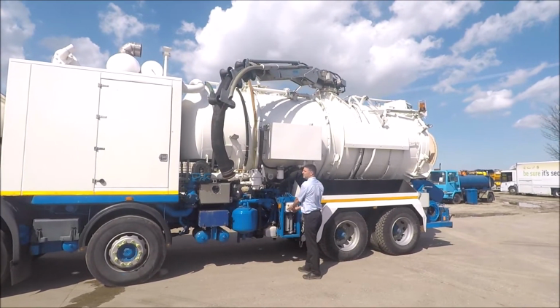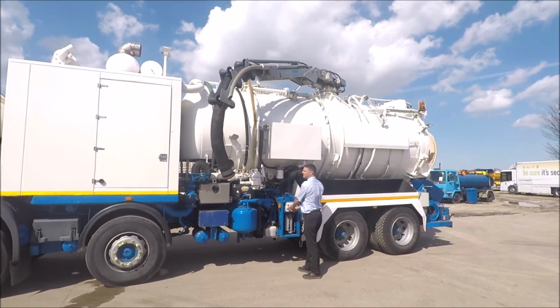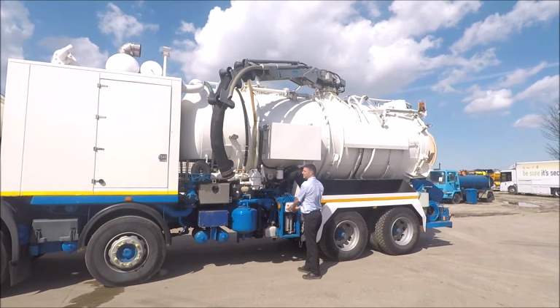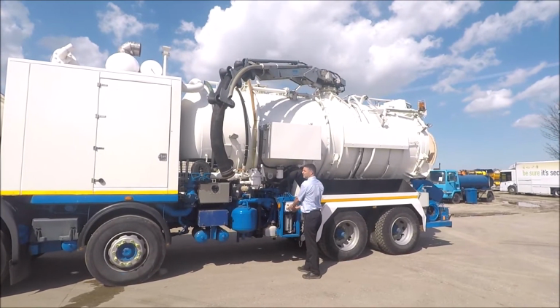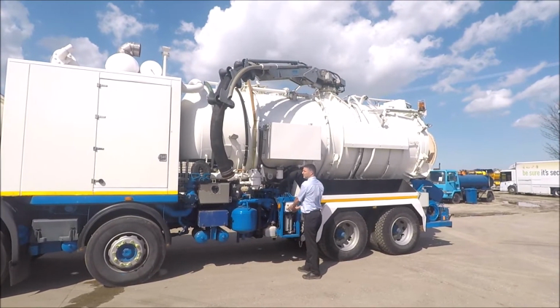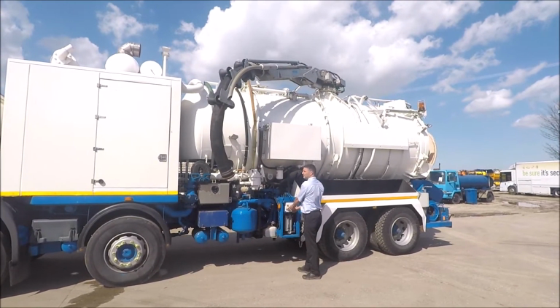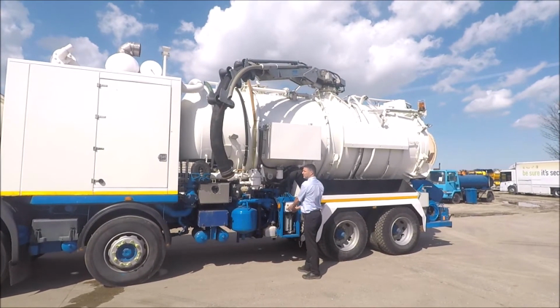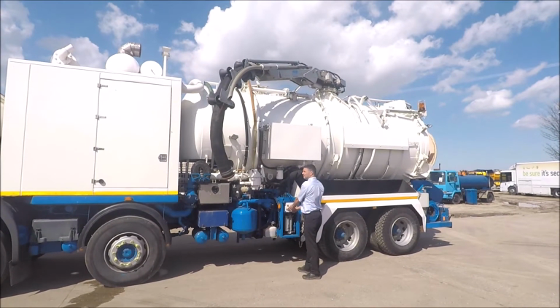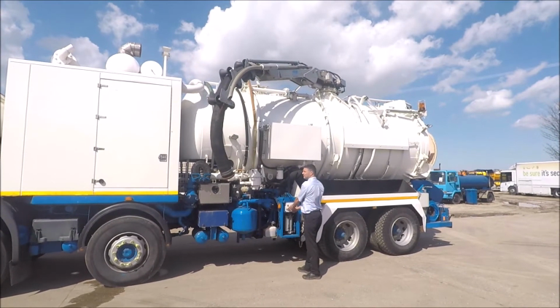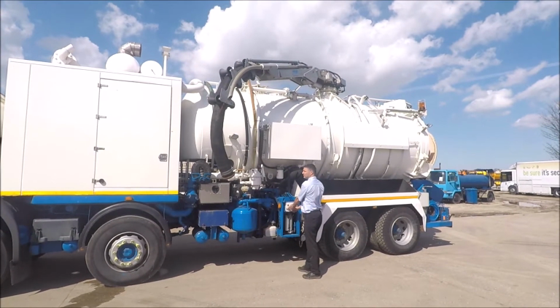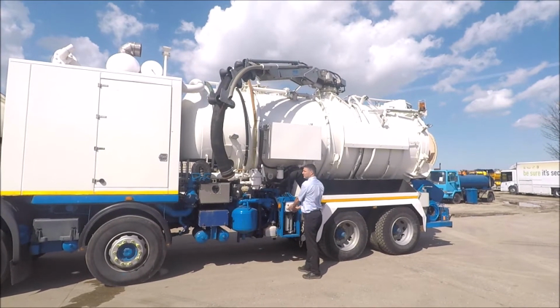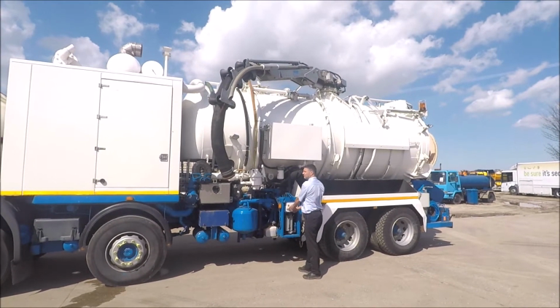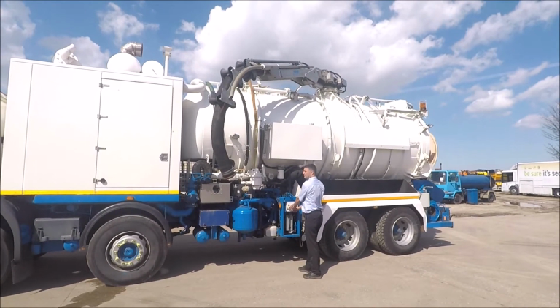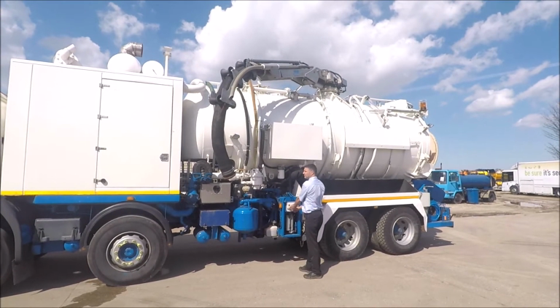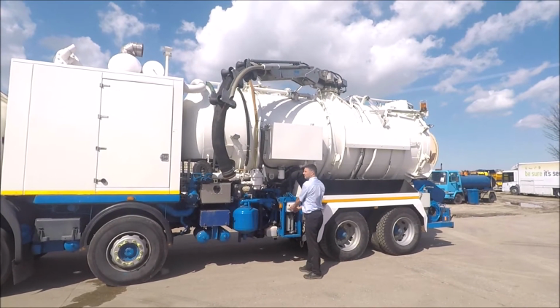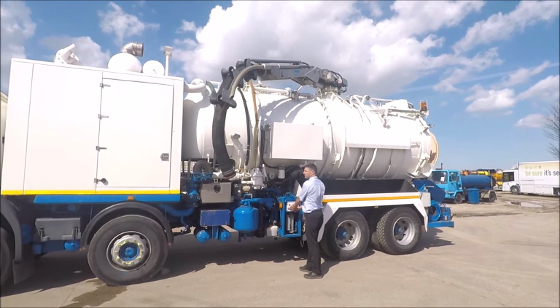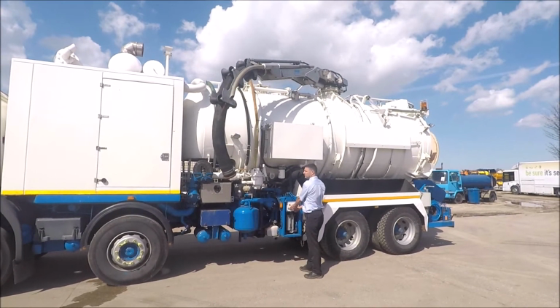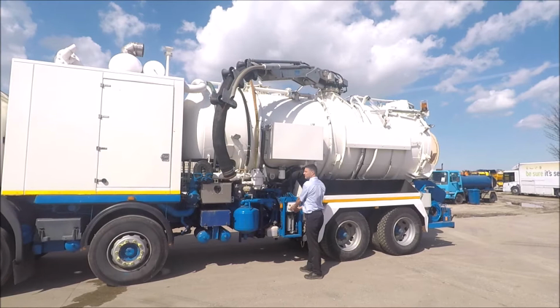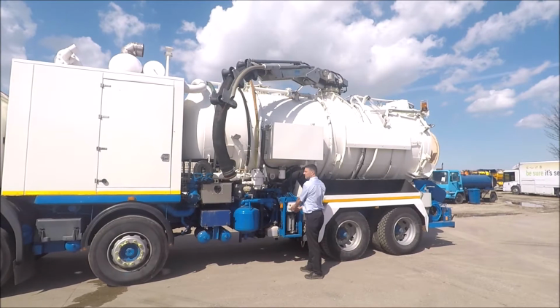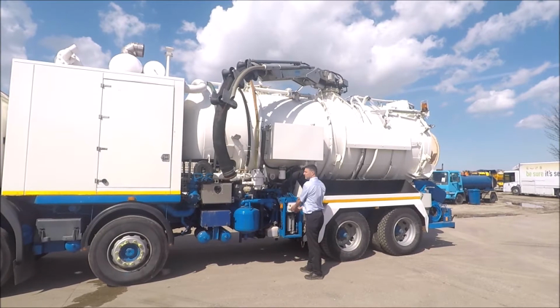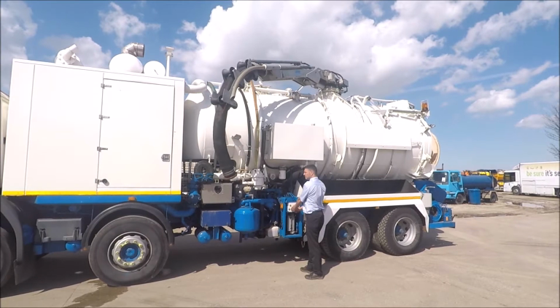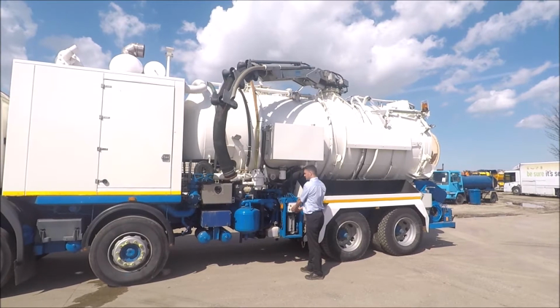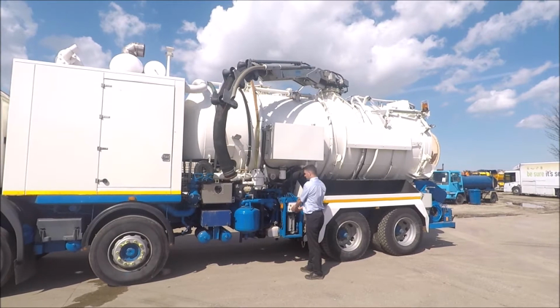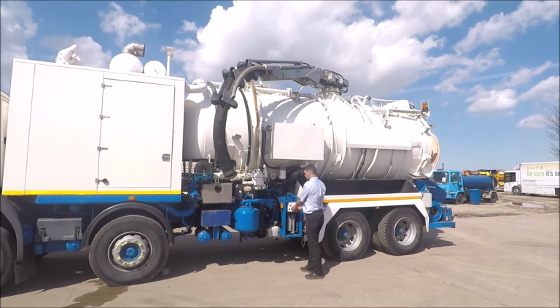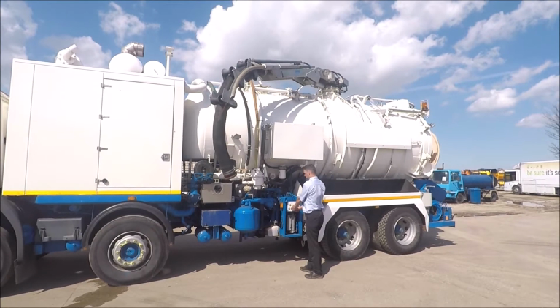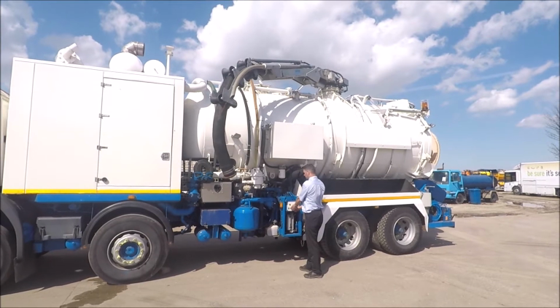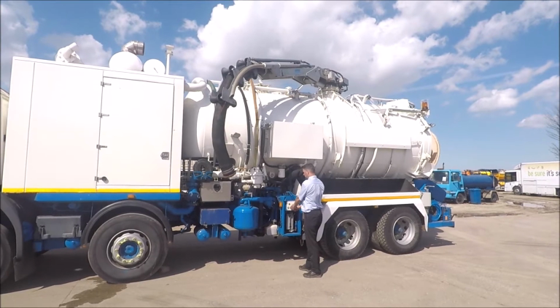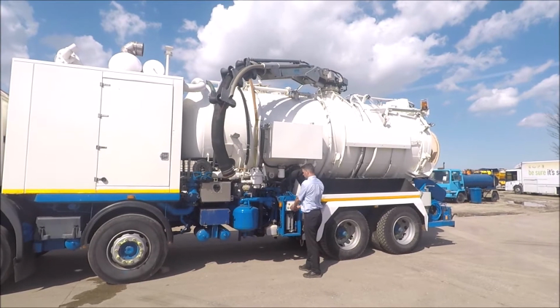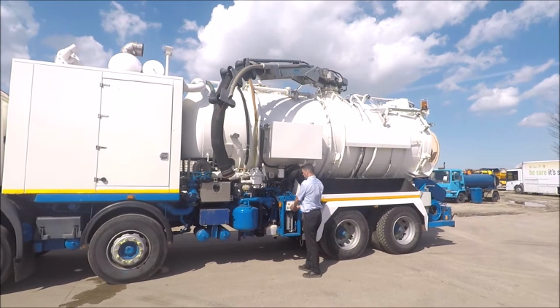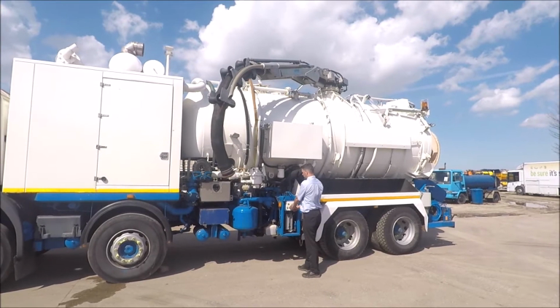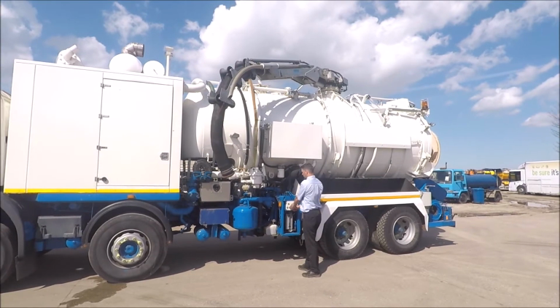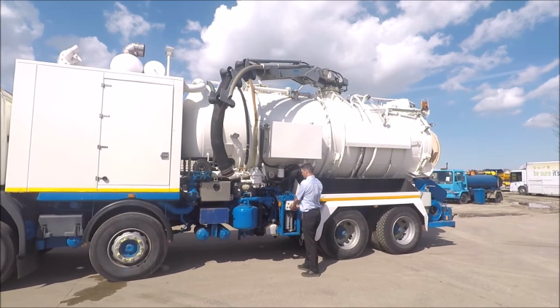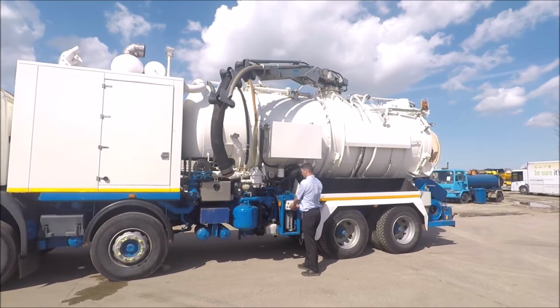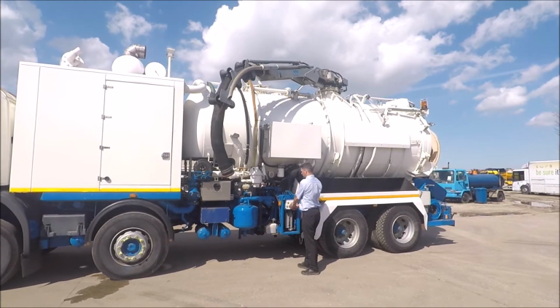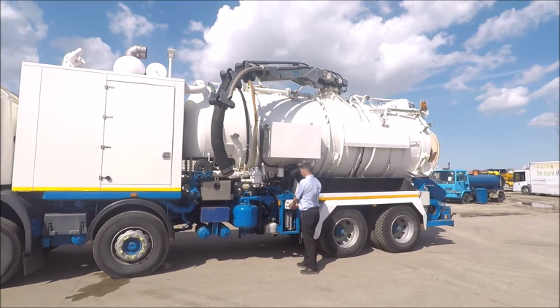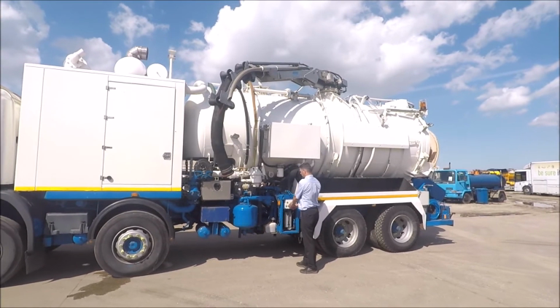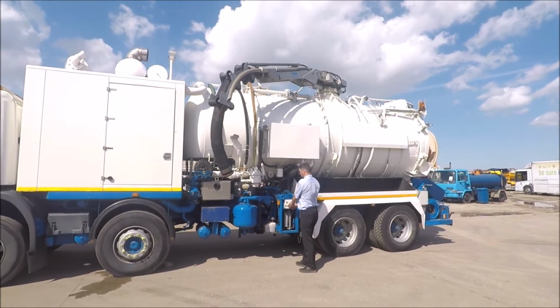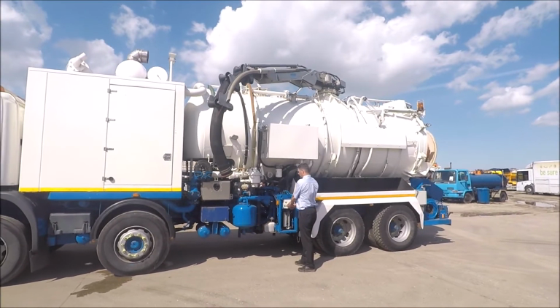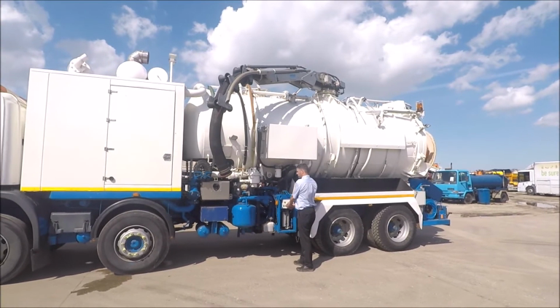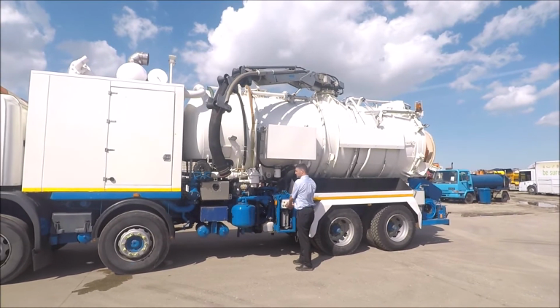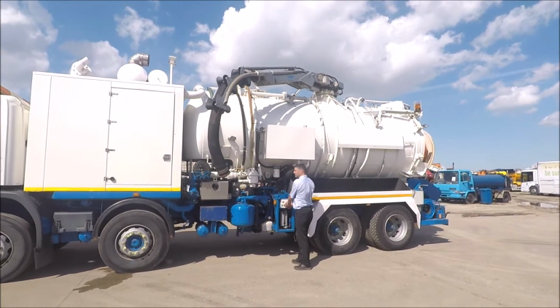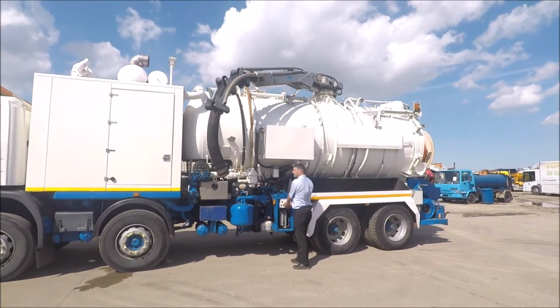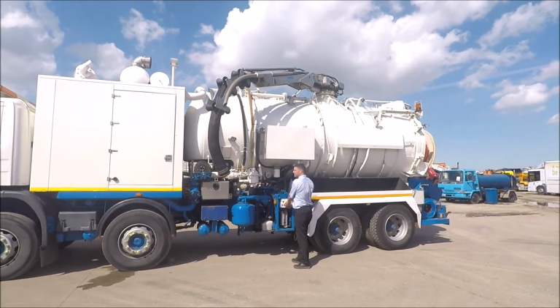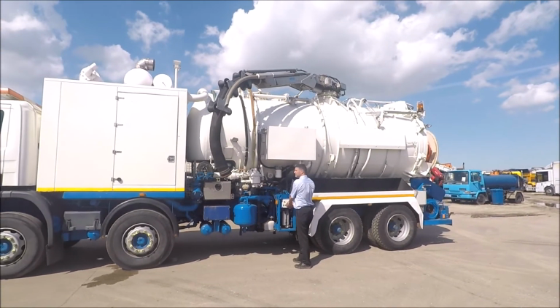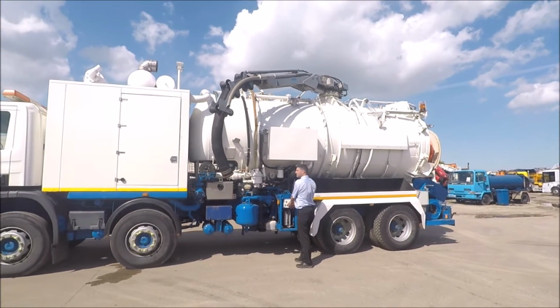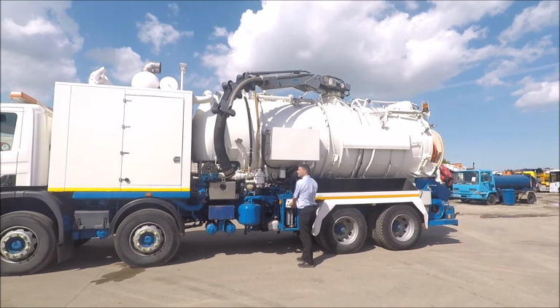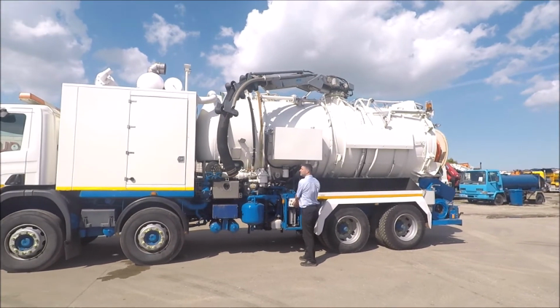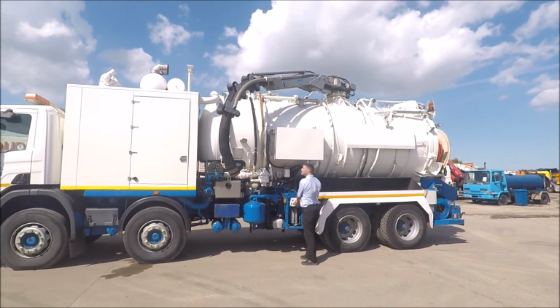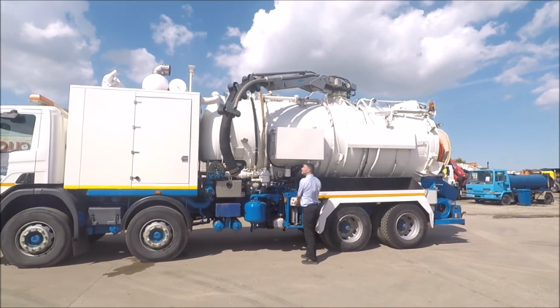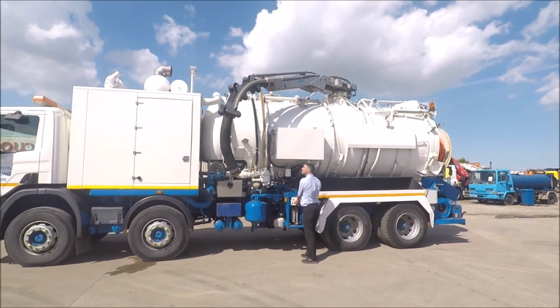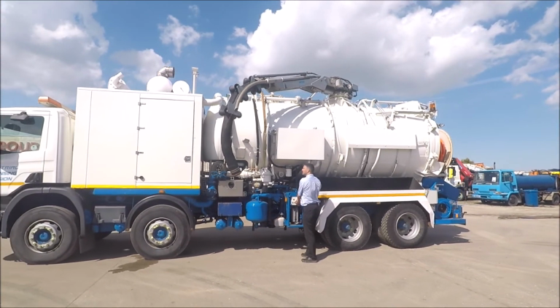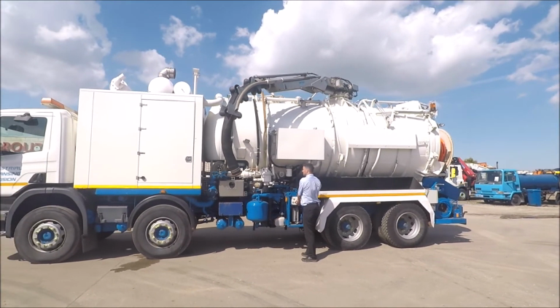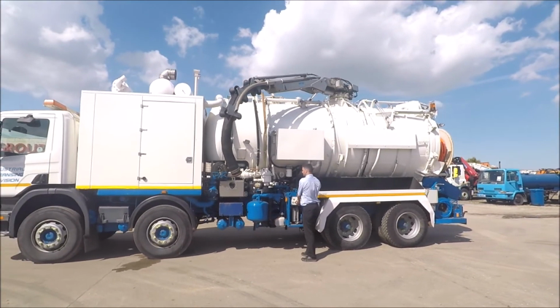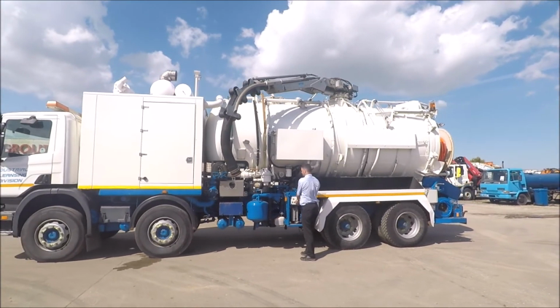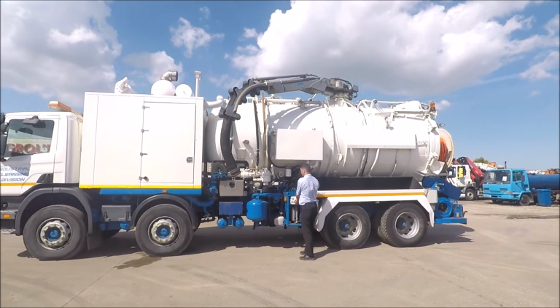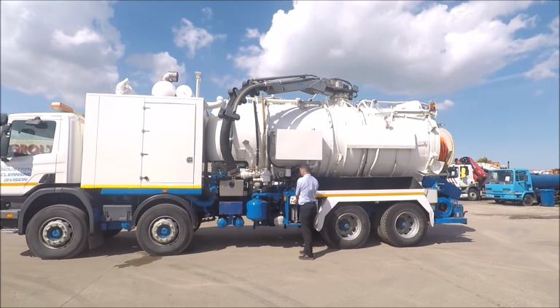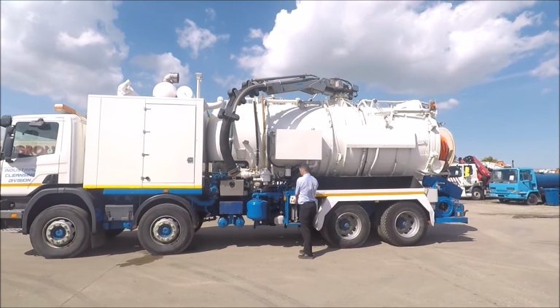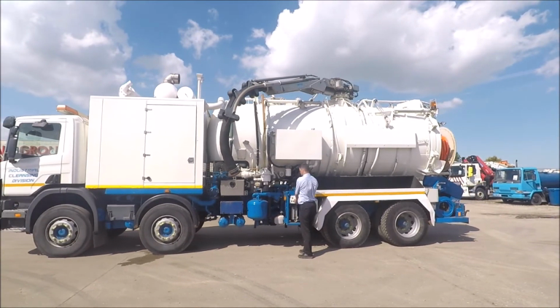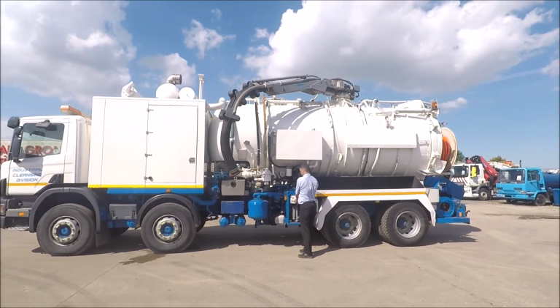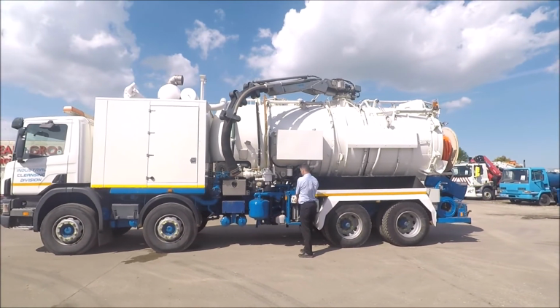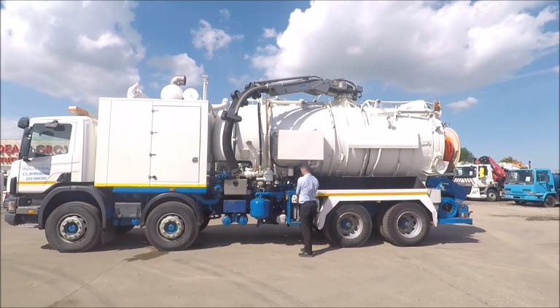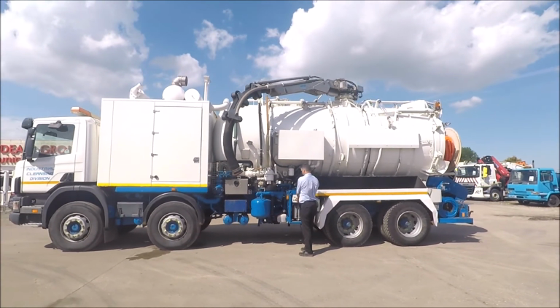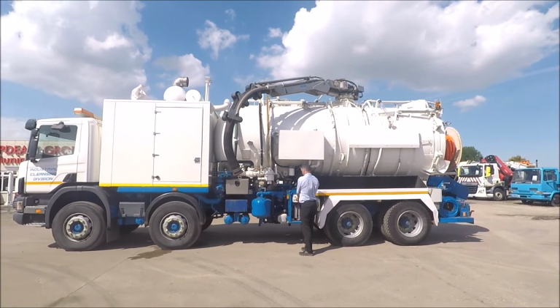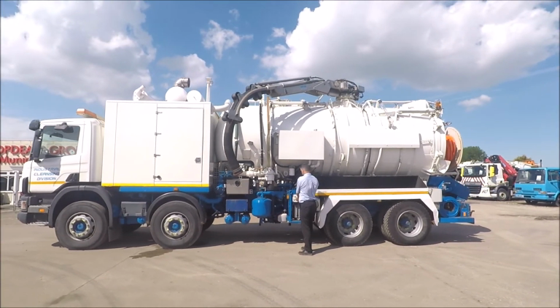This truck has only covered 117,000 kilometres and is tested until the end of August 2021.